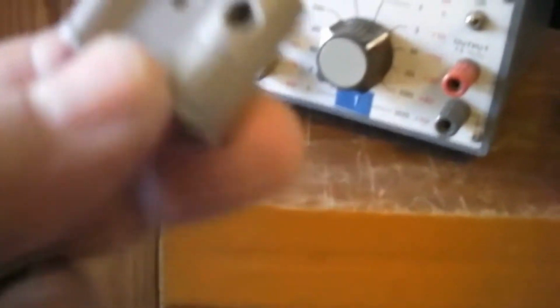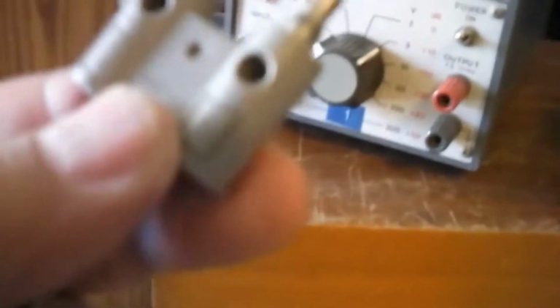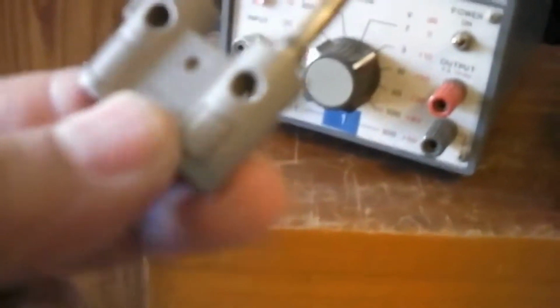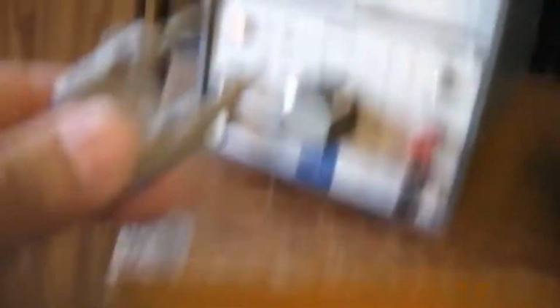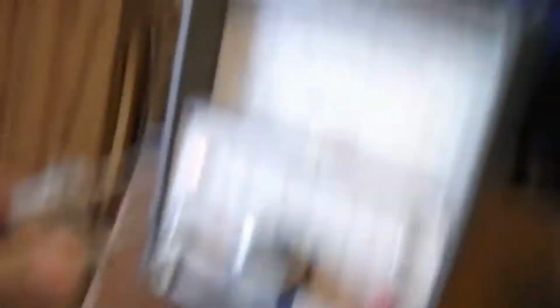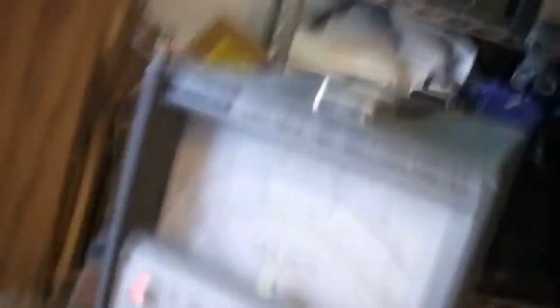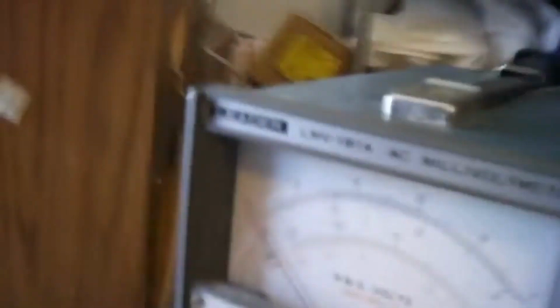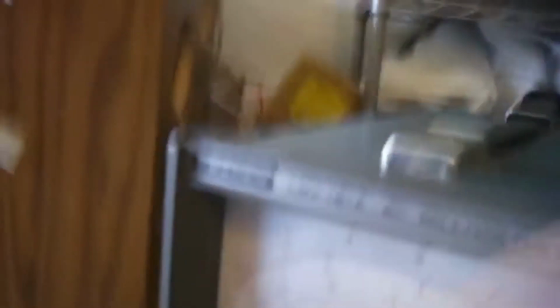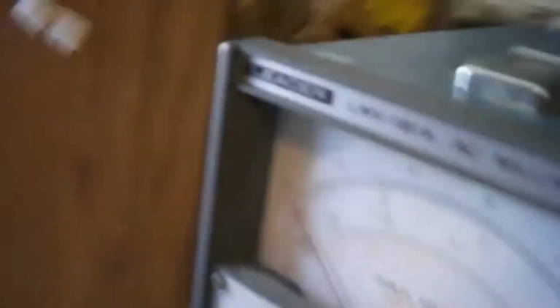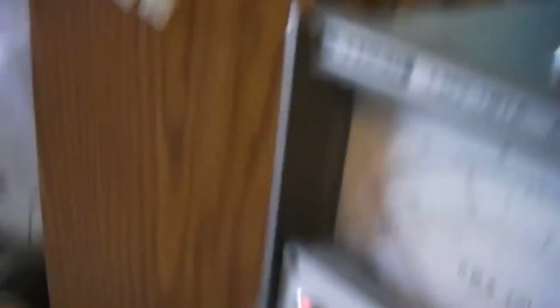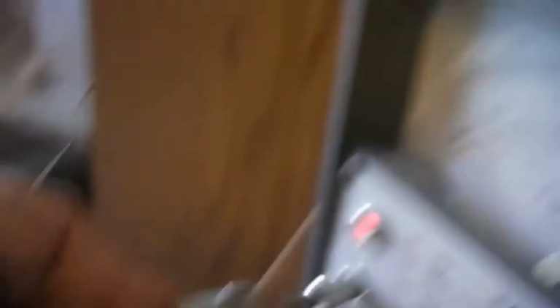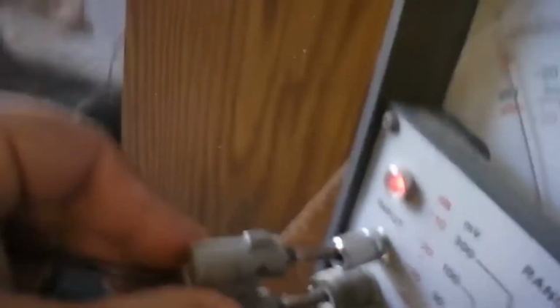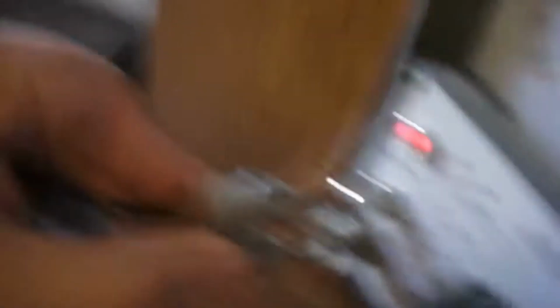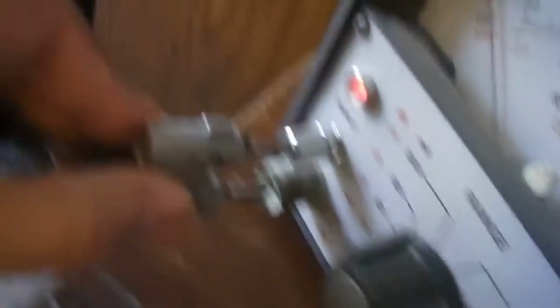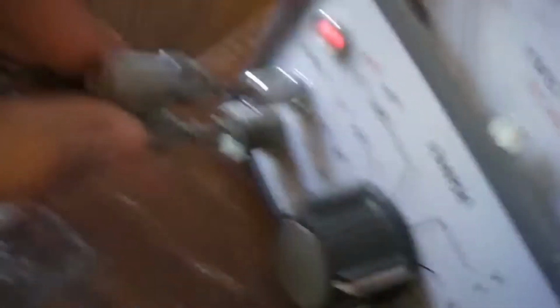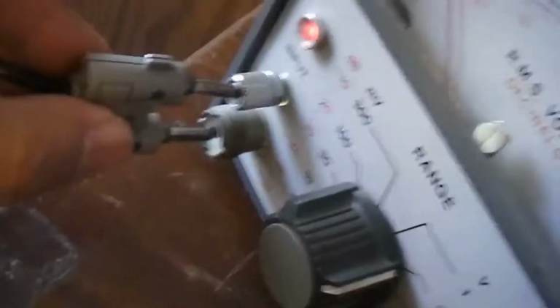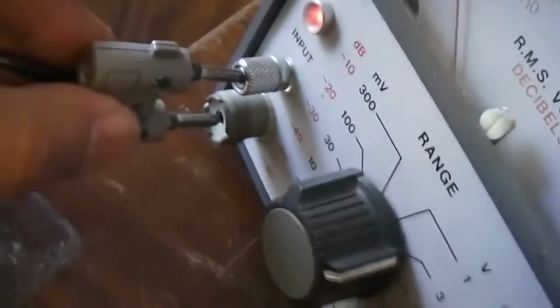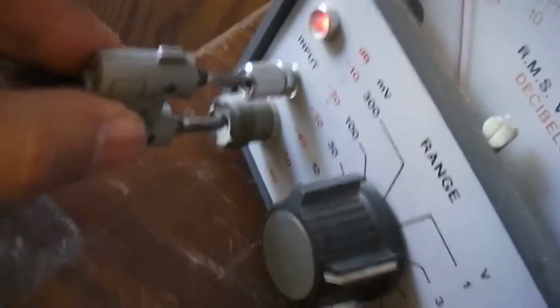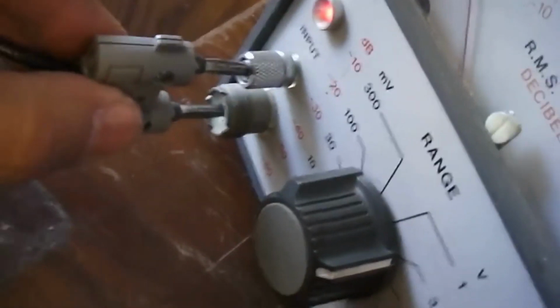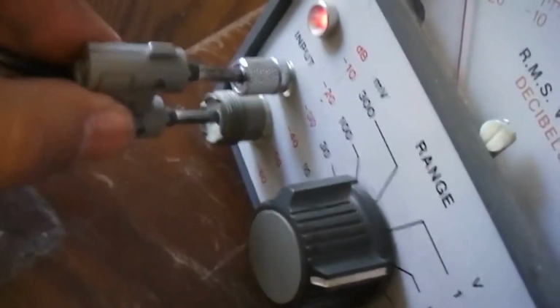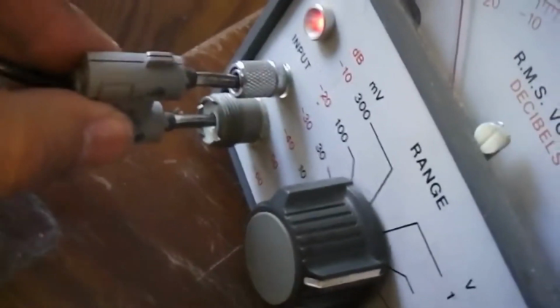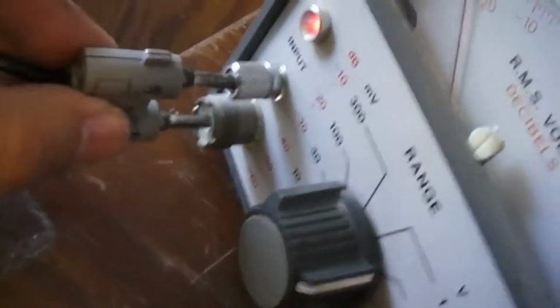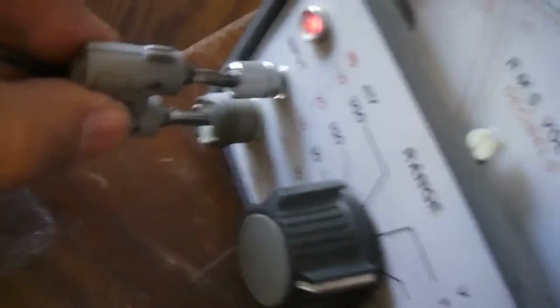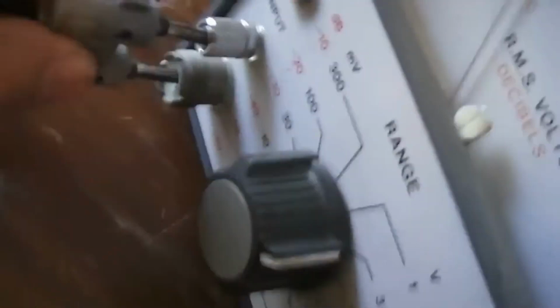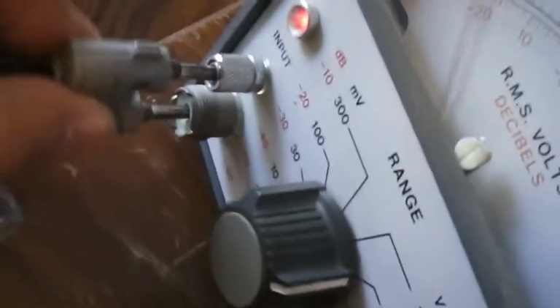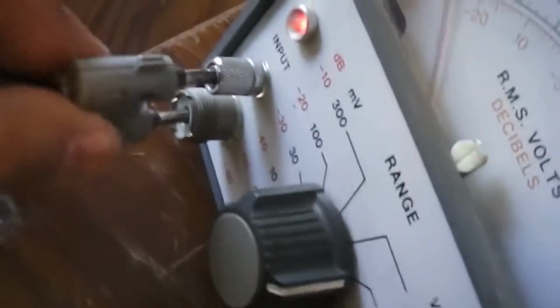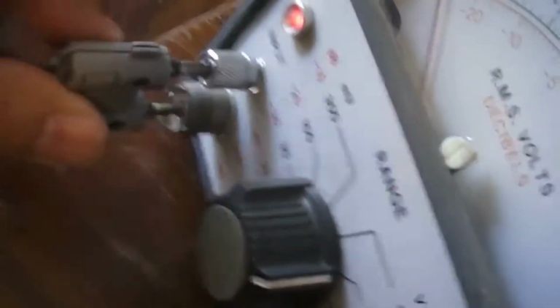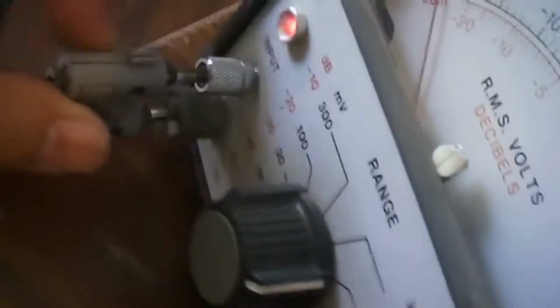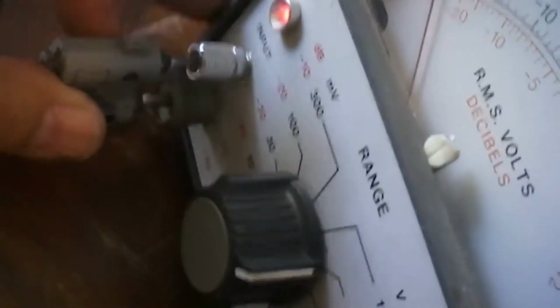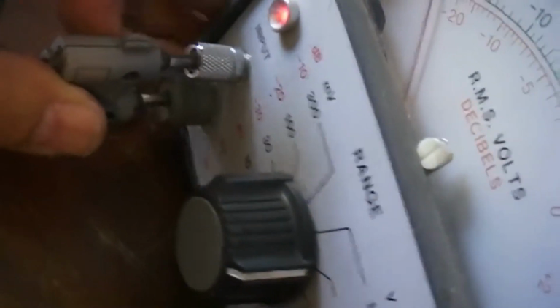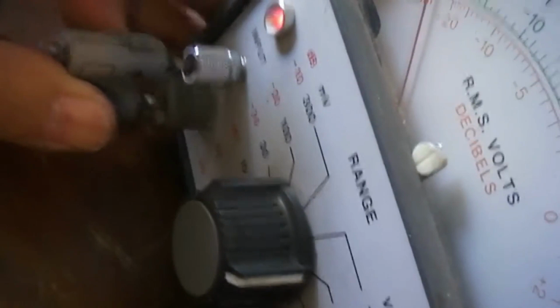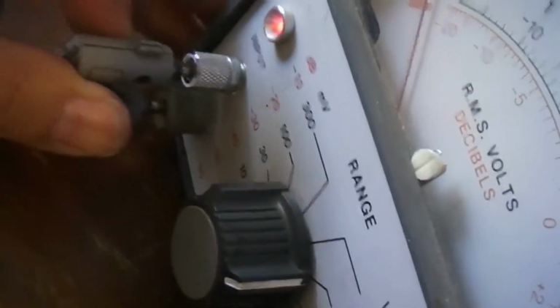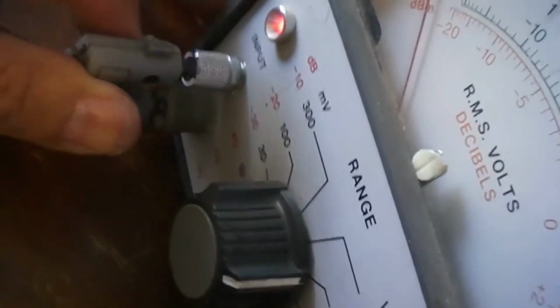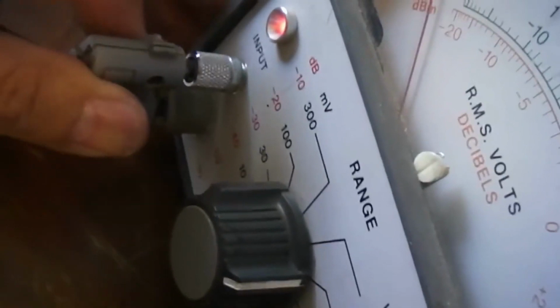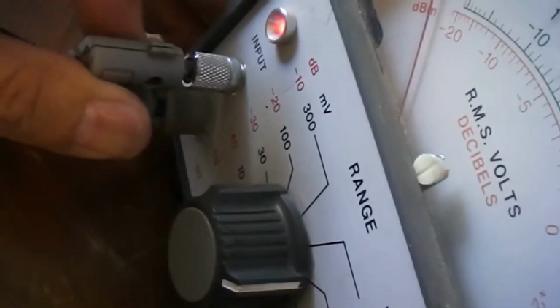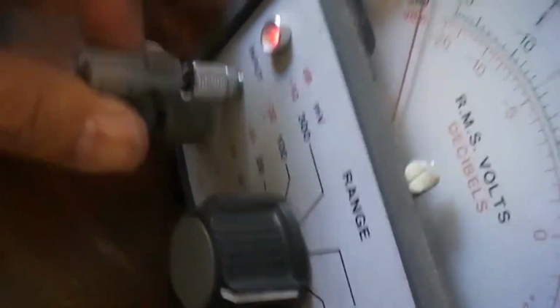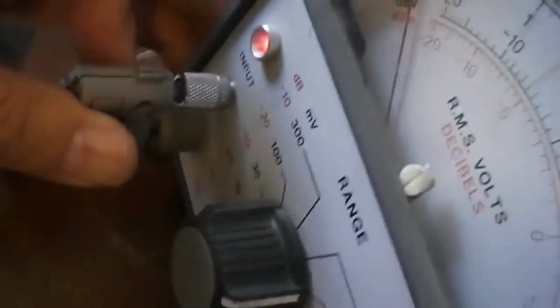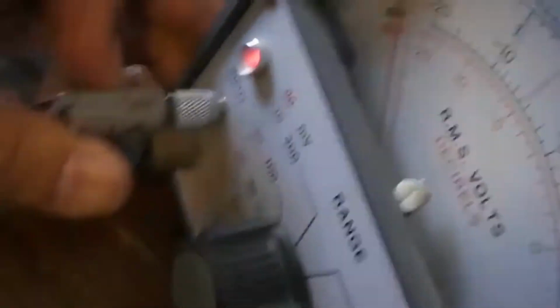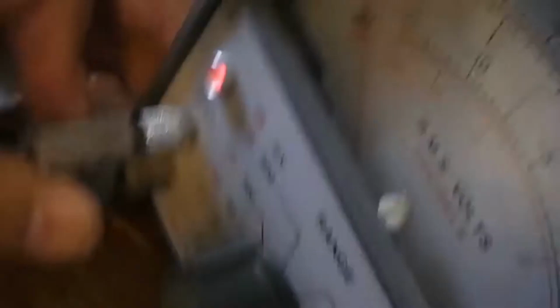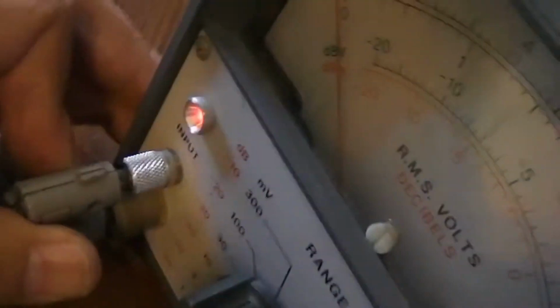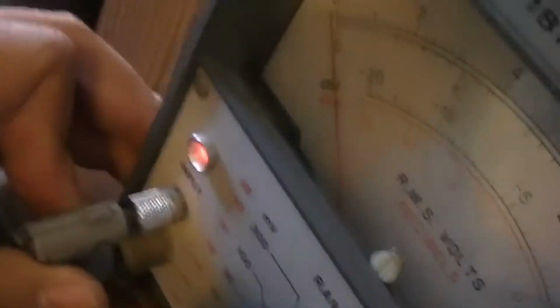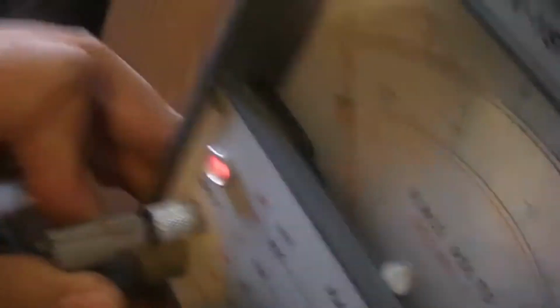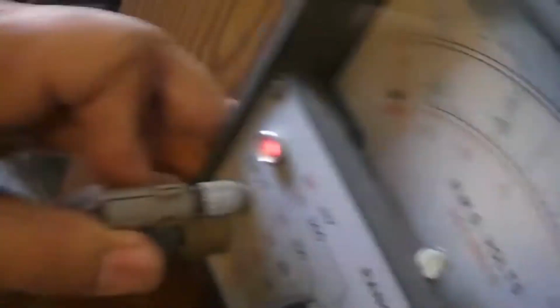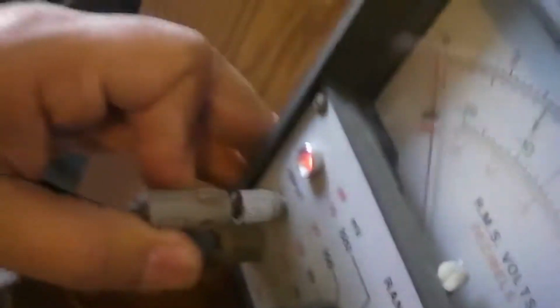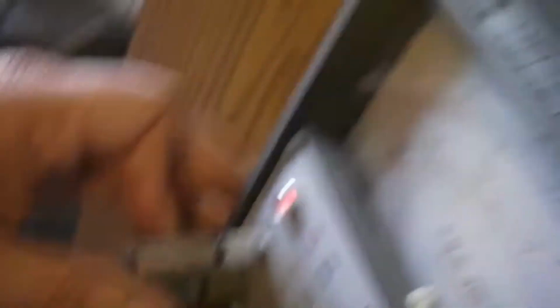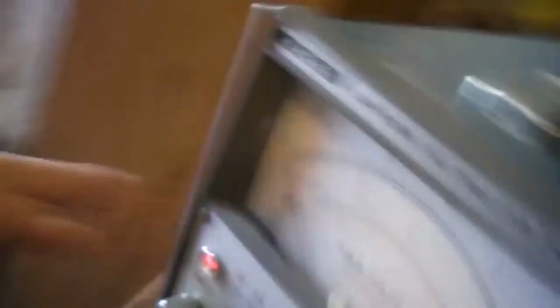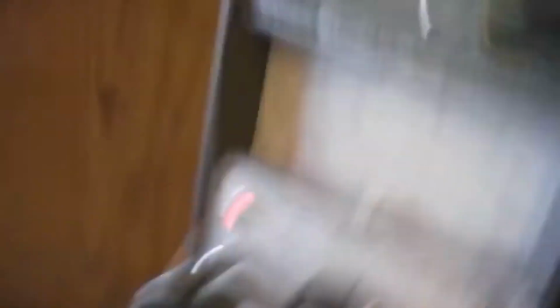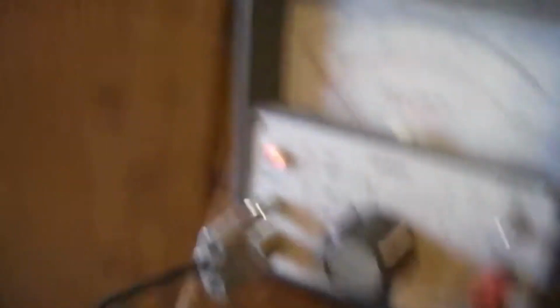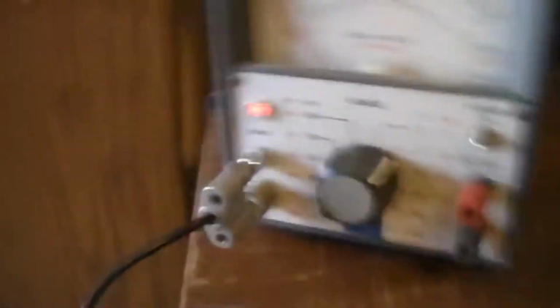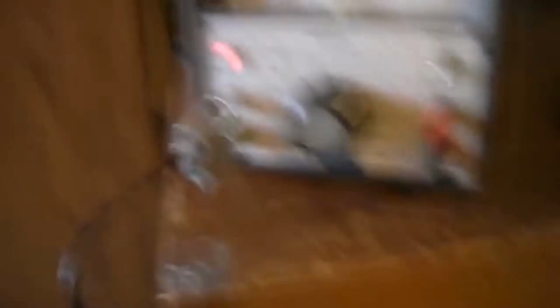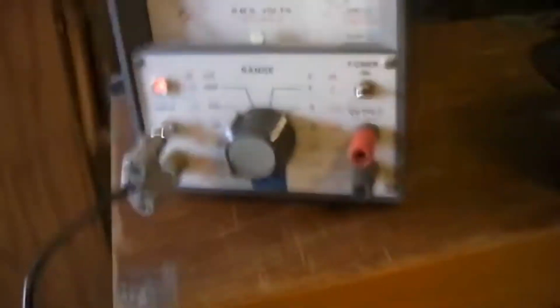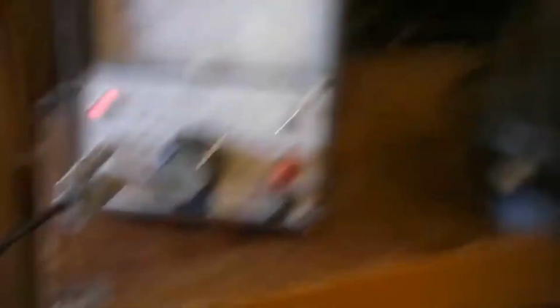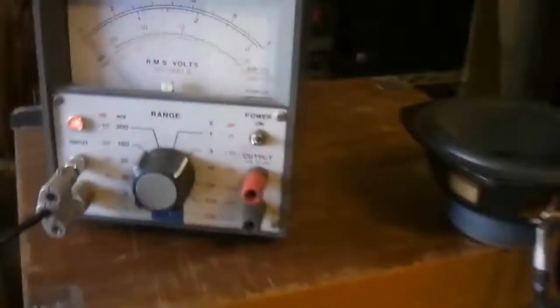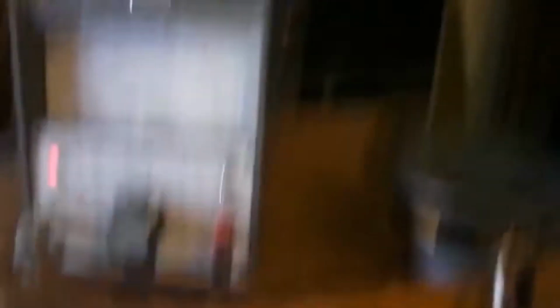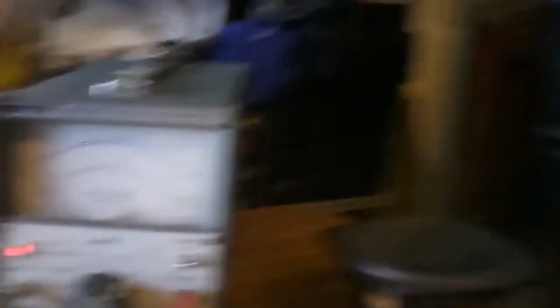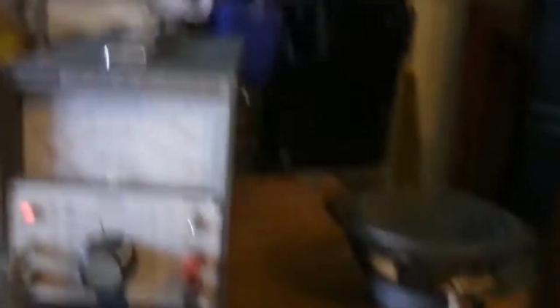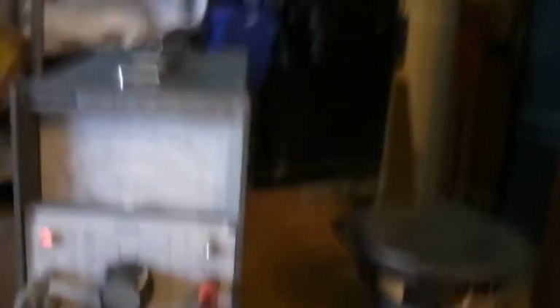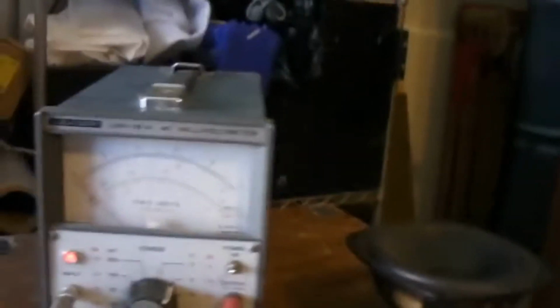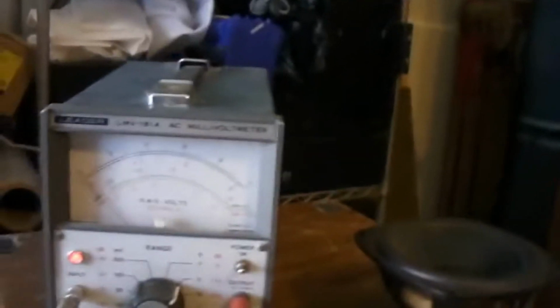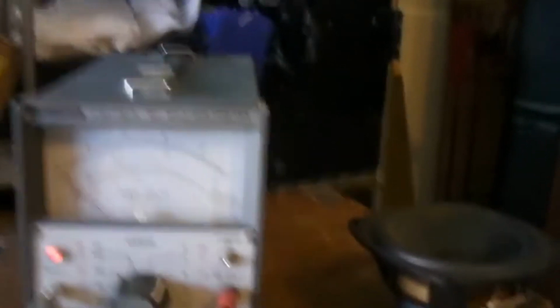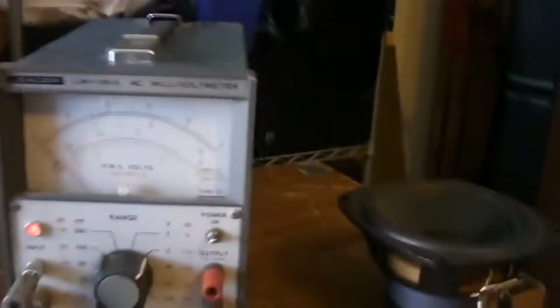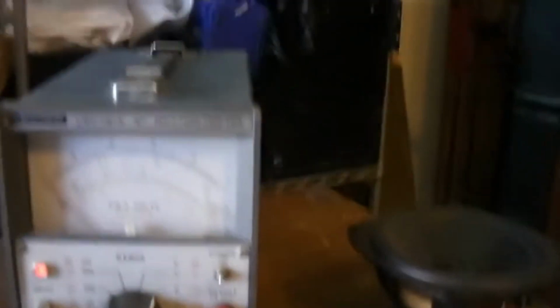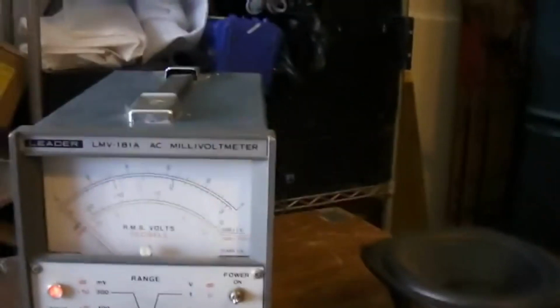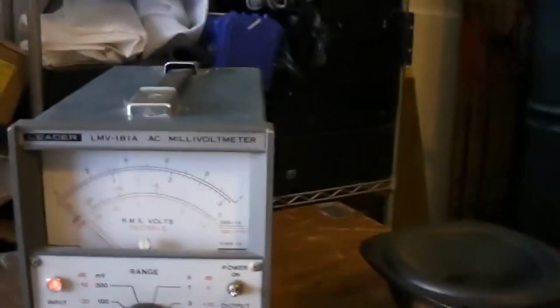To do this test, I did not have the appropriate equipment or generator, so I only used a midwoofer to use as a millivolt generator.